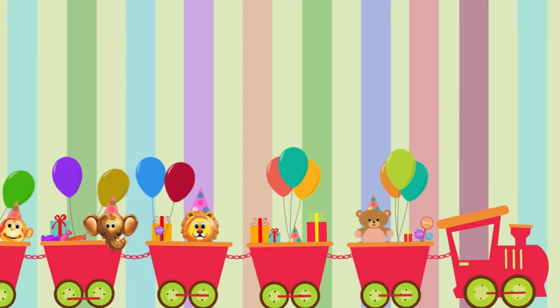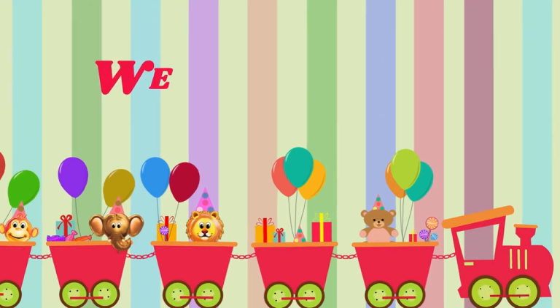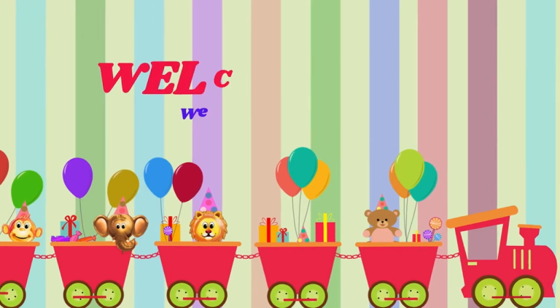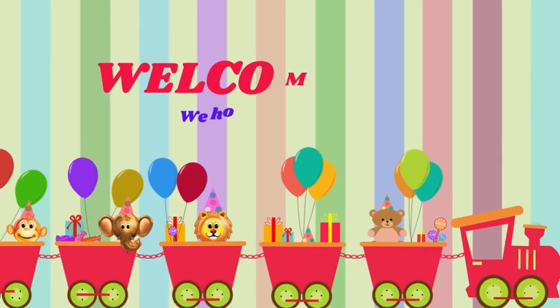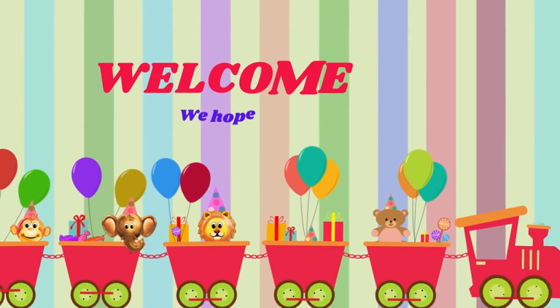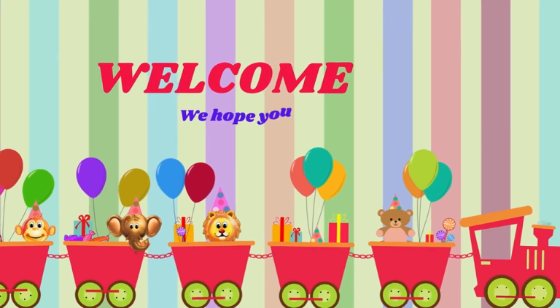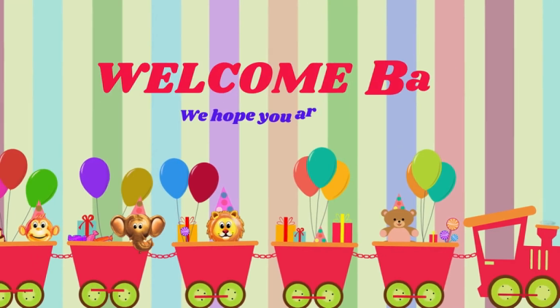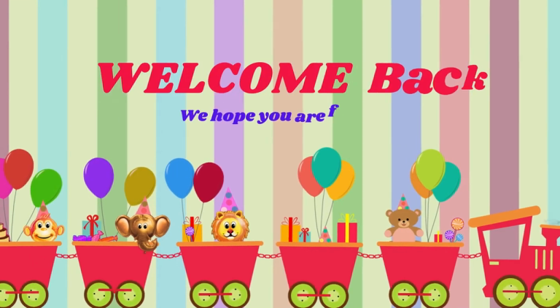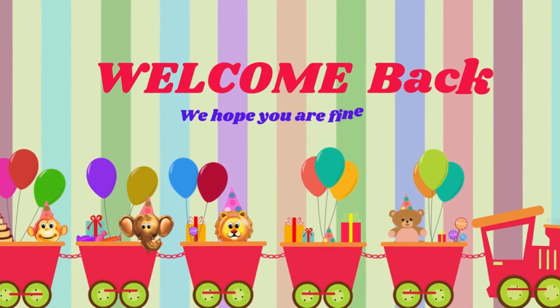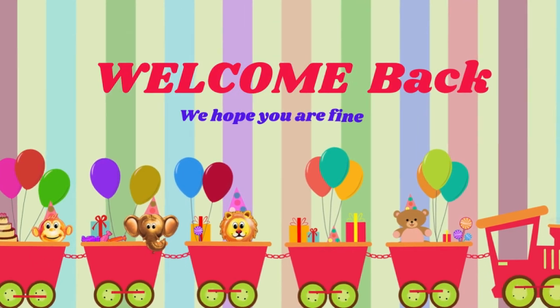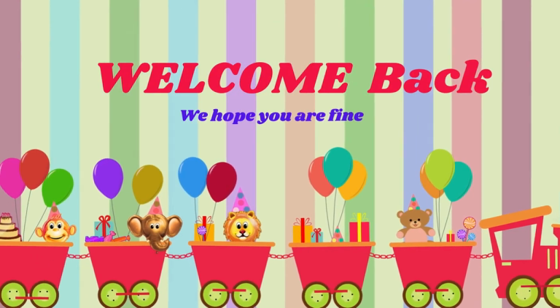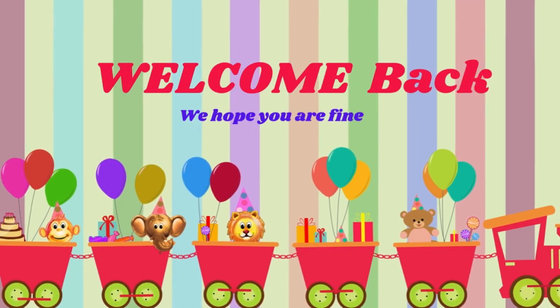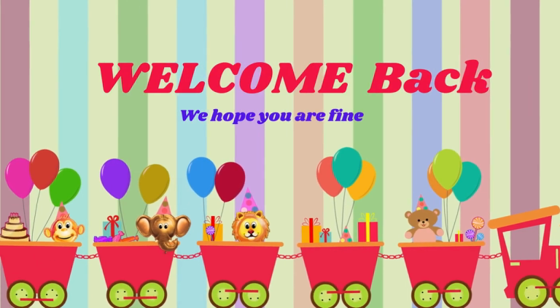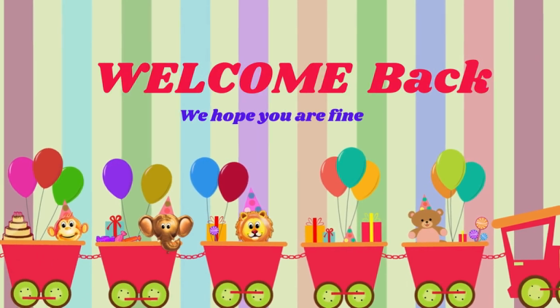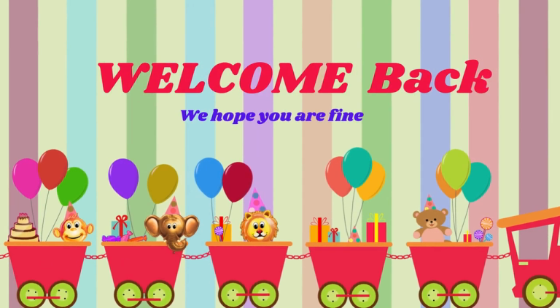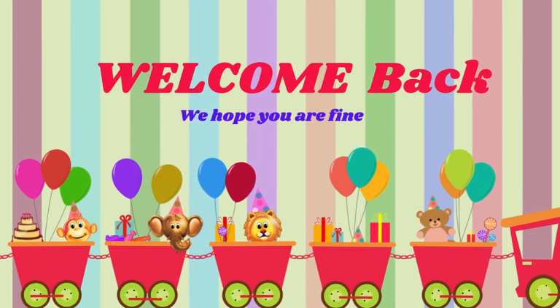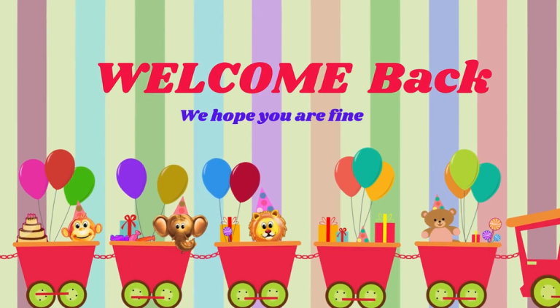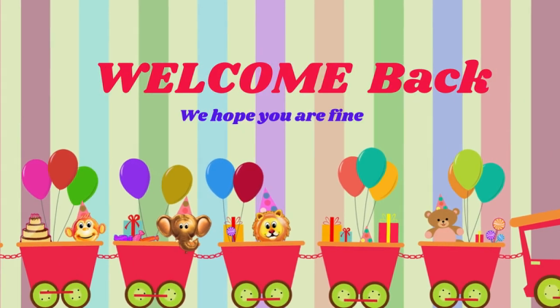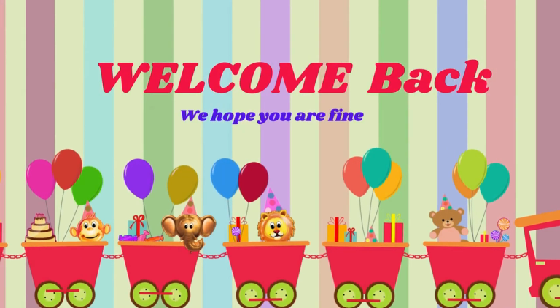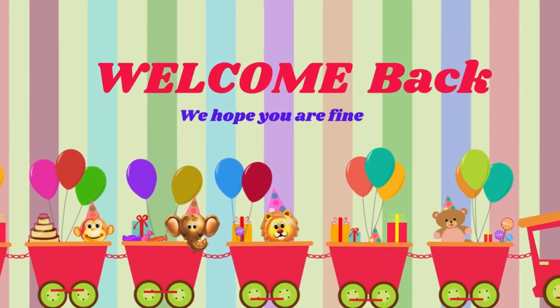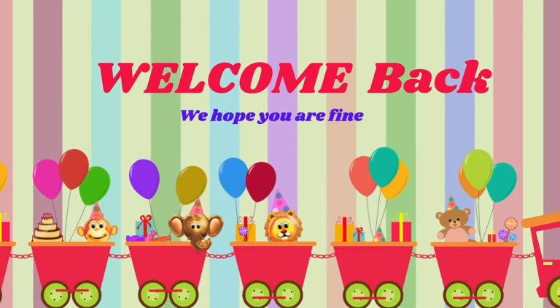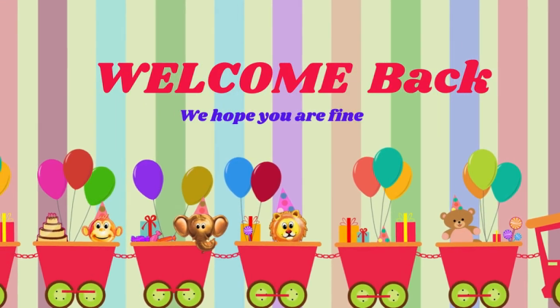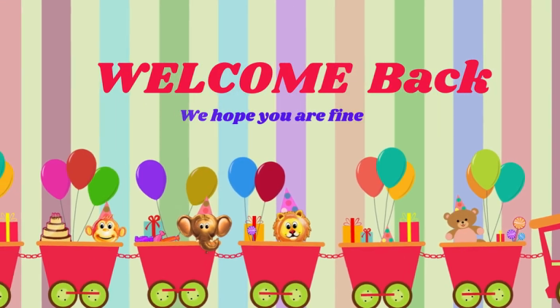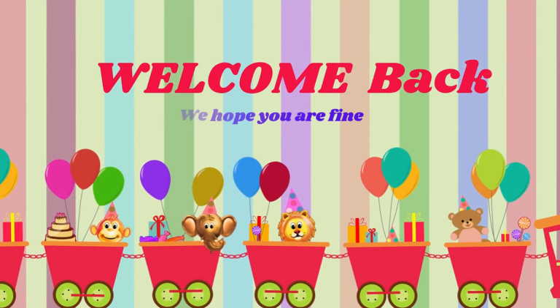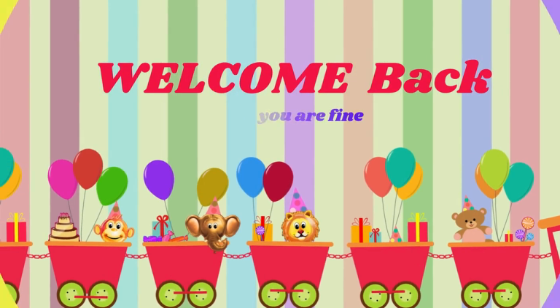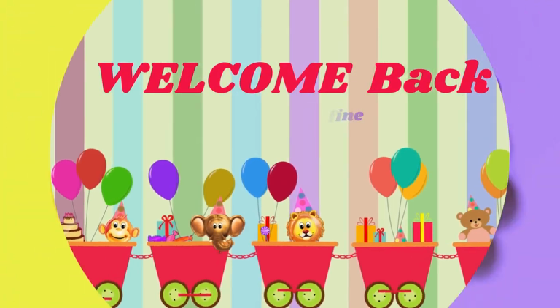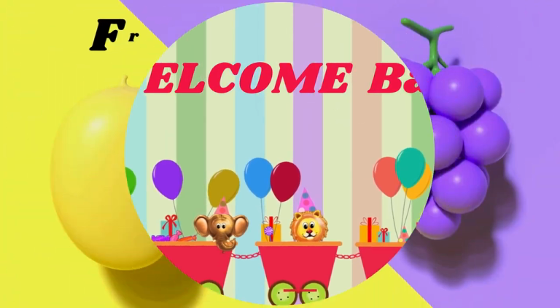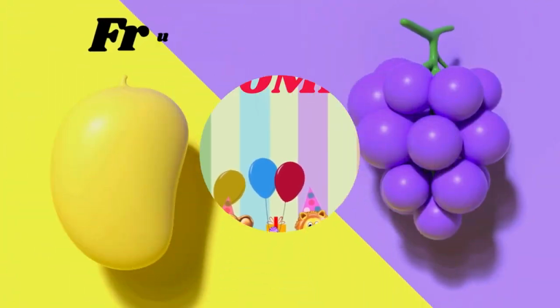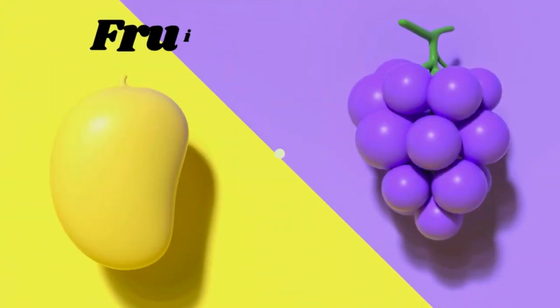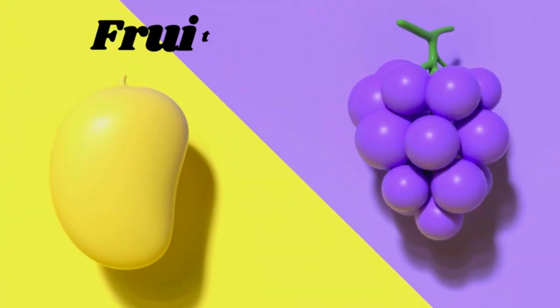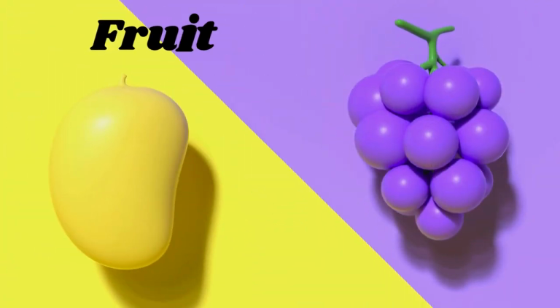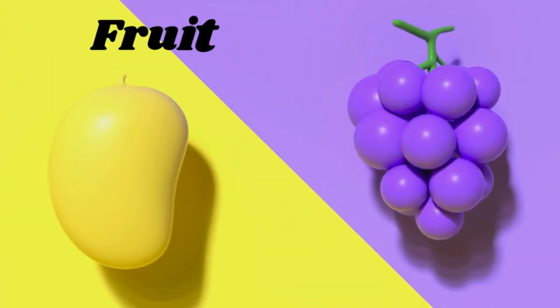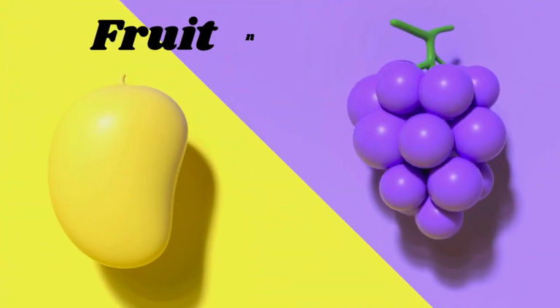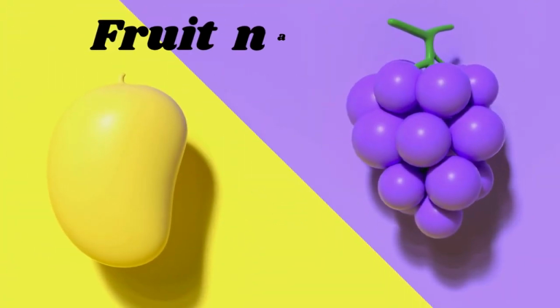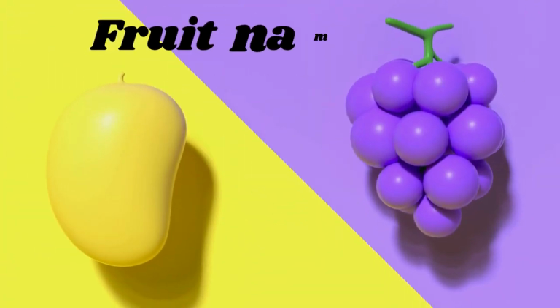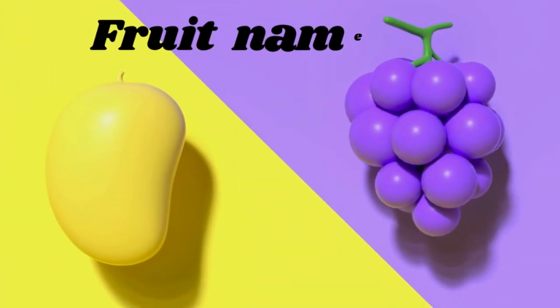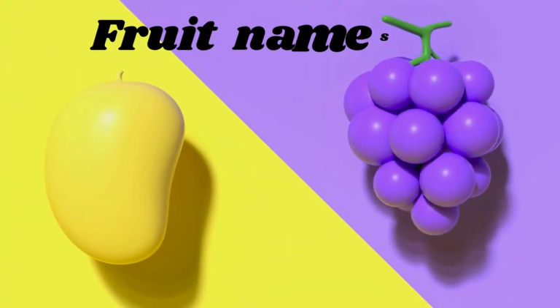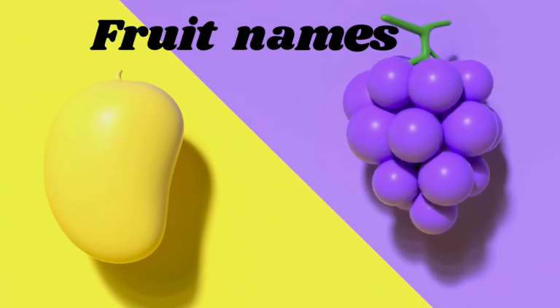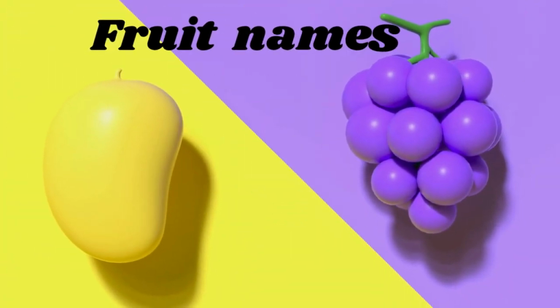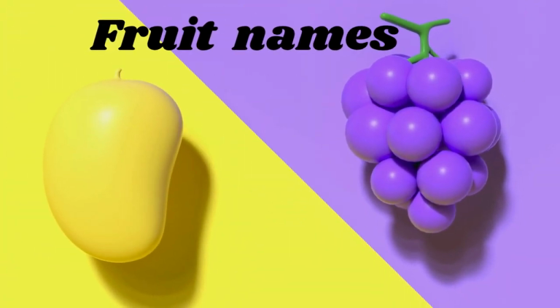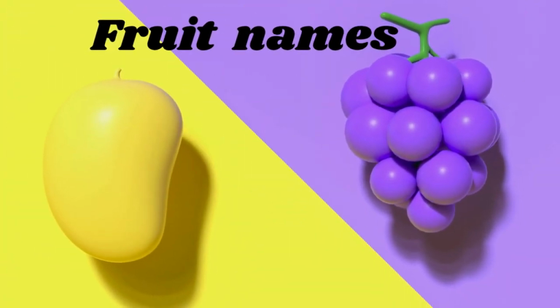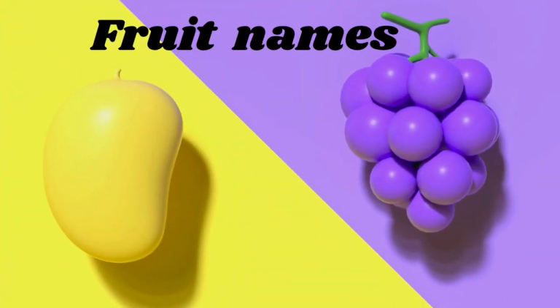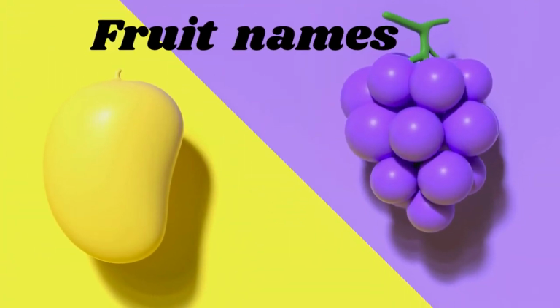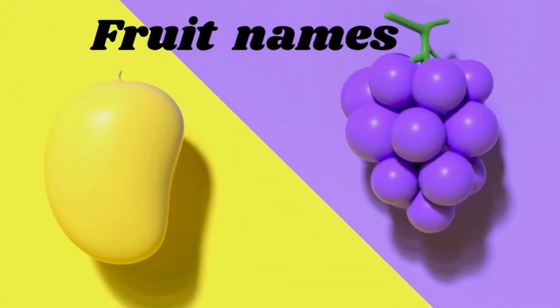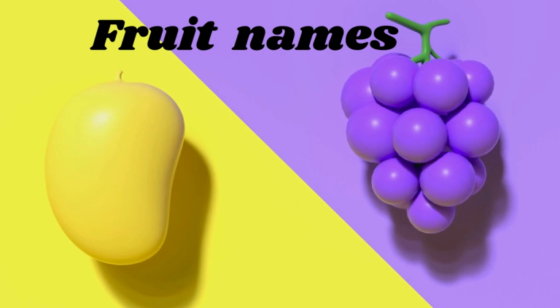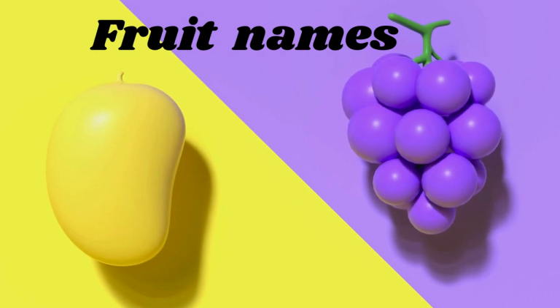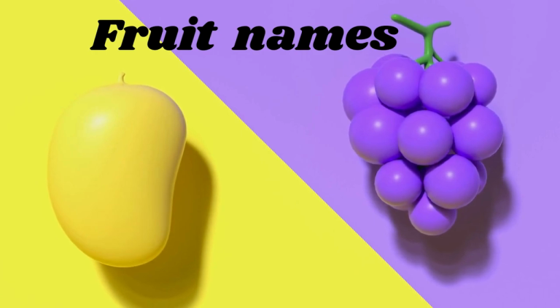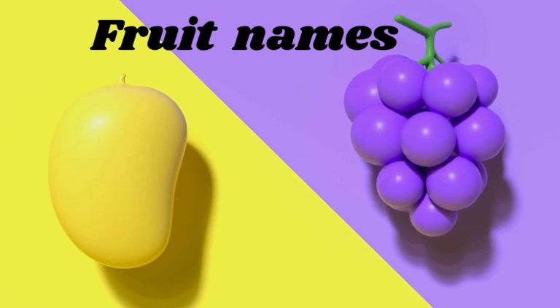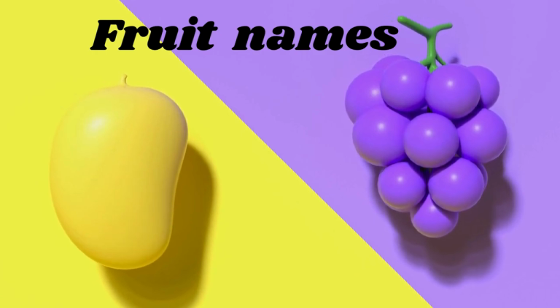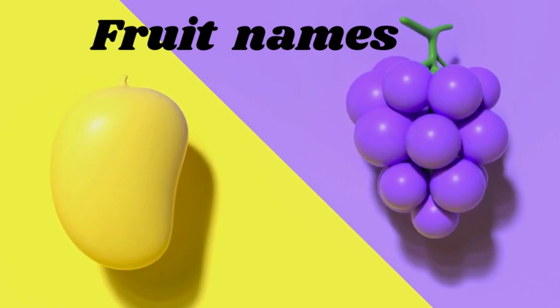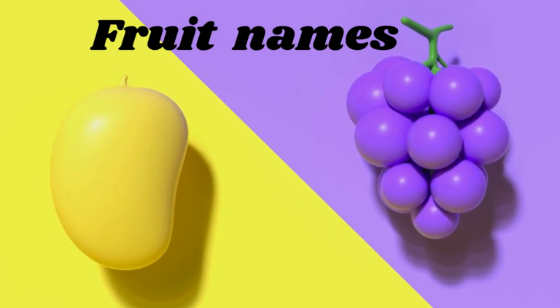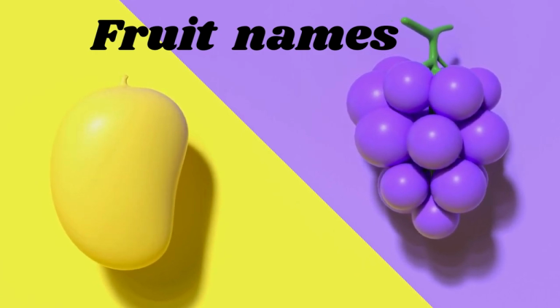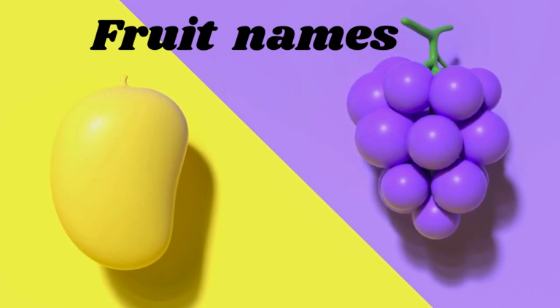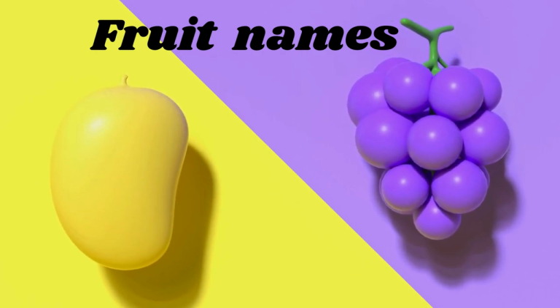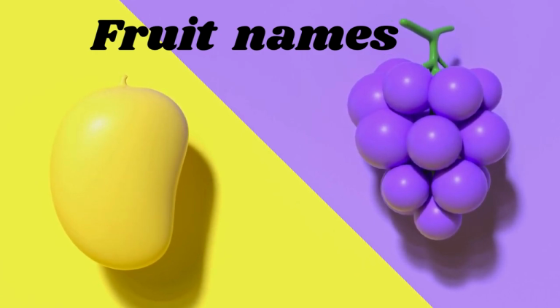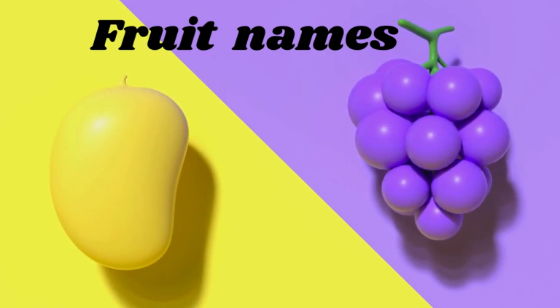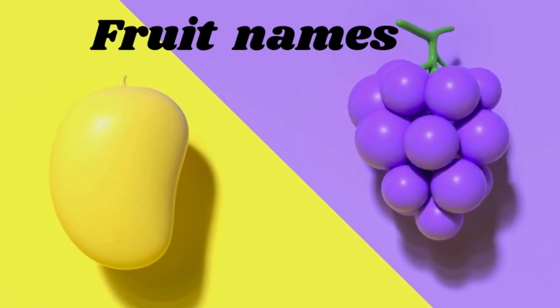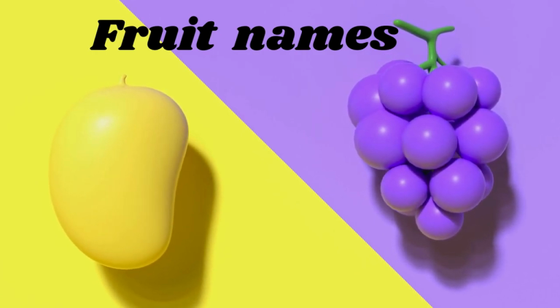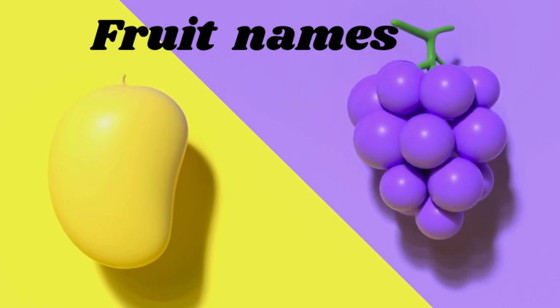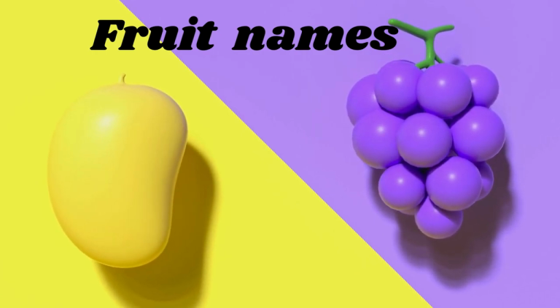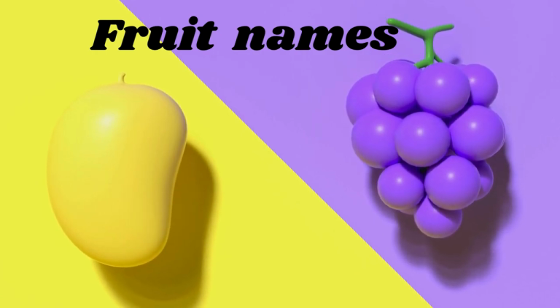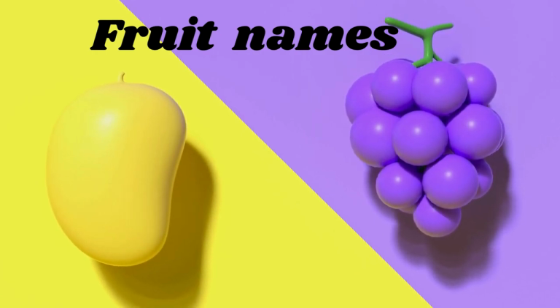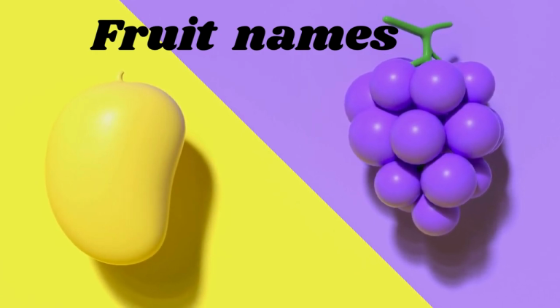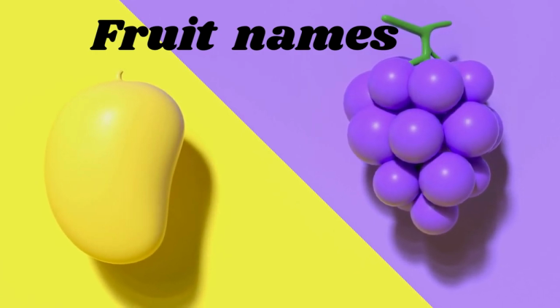Hey friends, welcome back to my channel. Today we will learn about fruits, so let's talk about some yummy fruits.